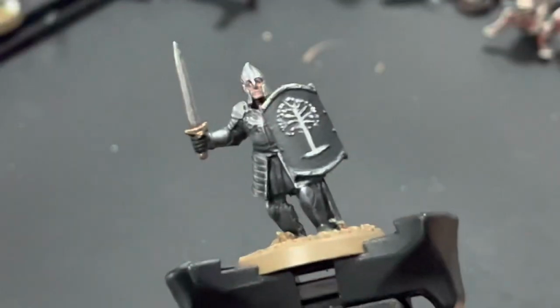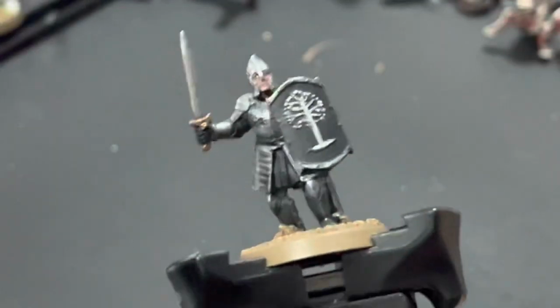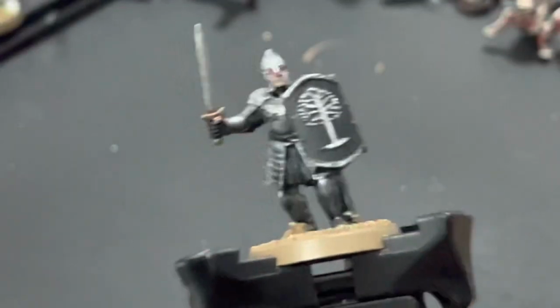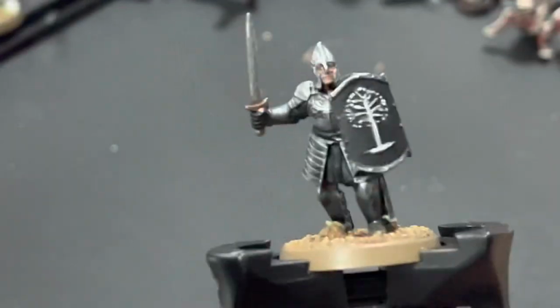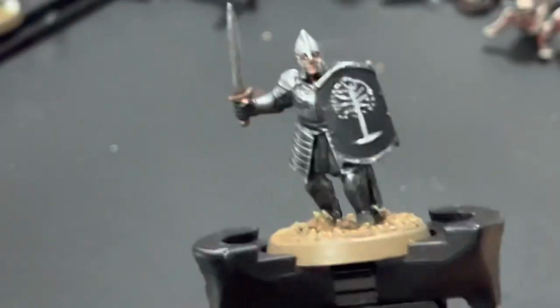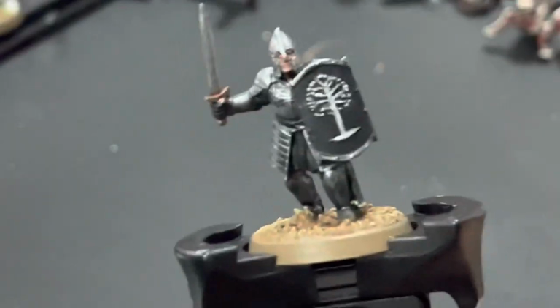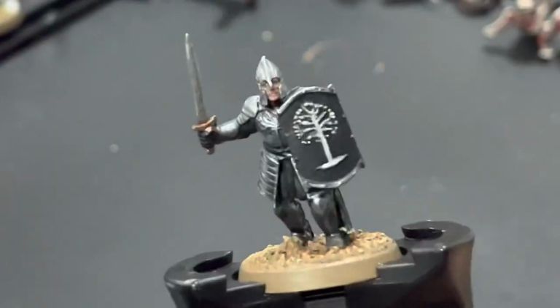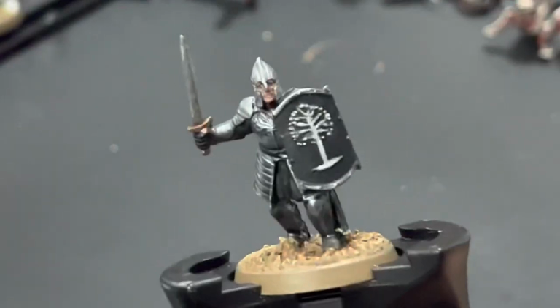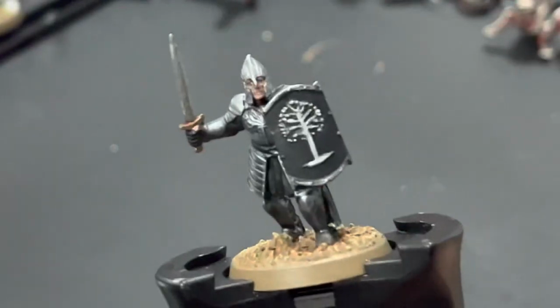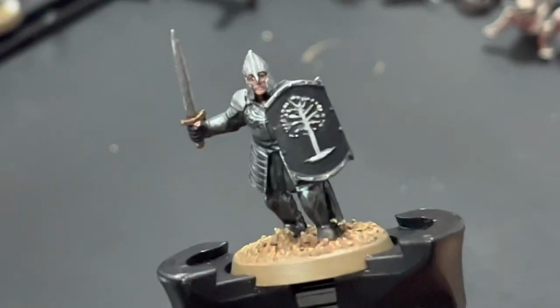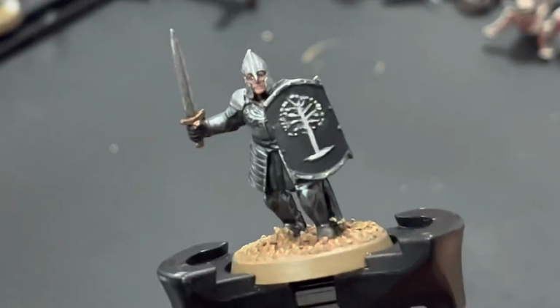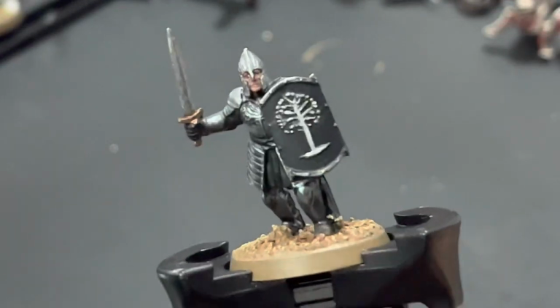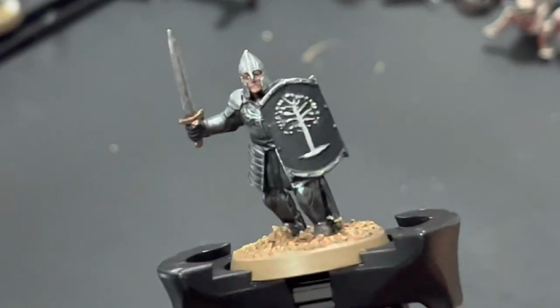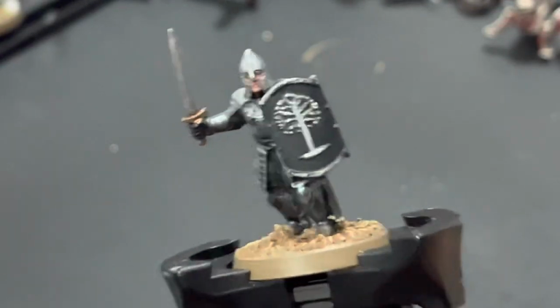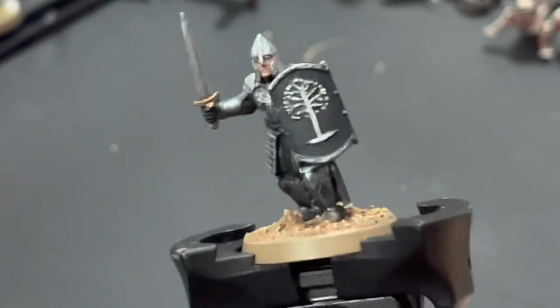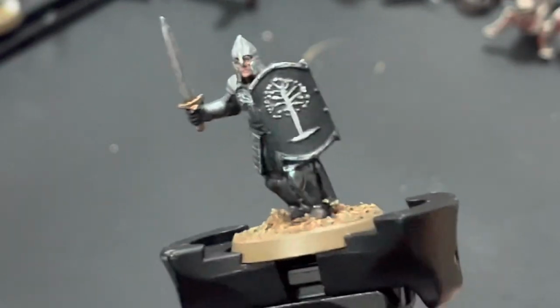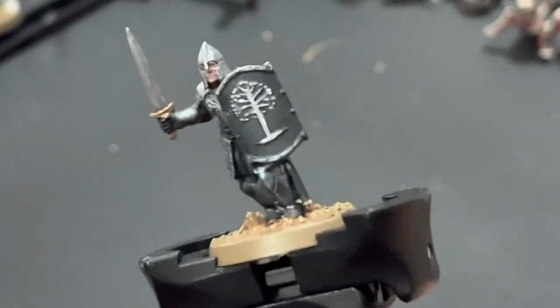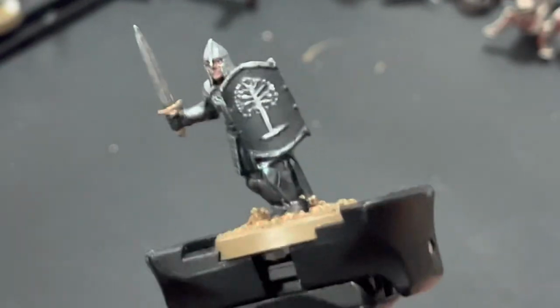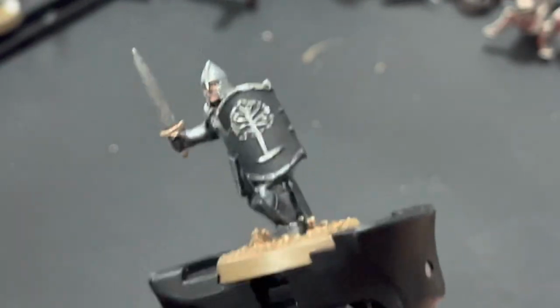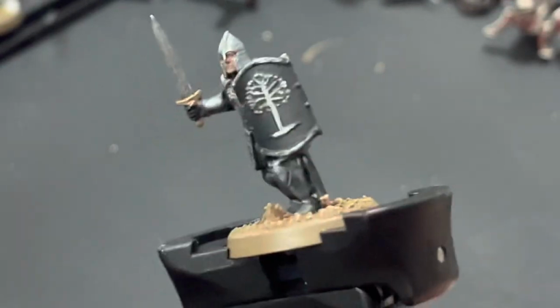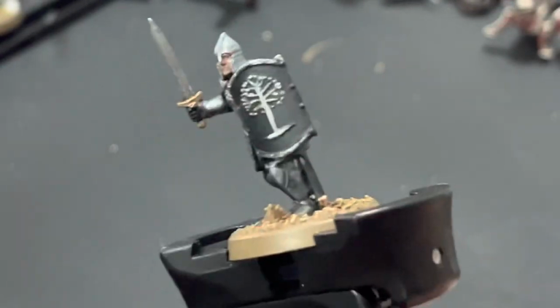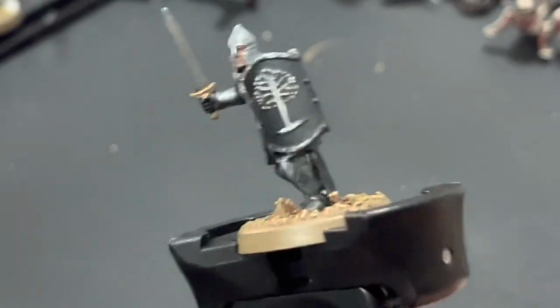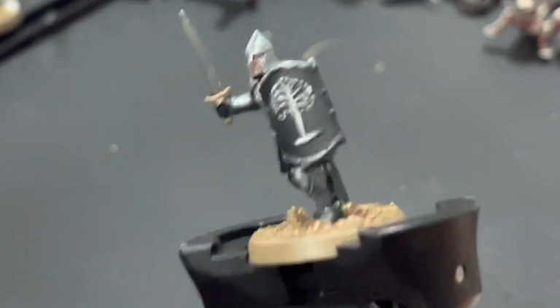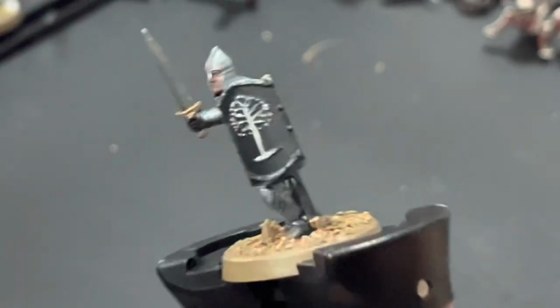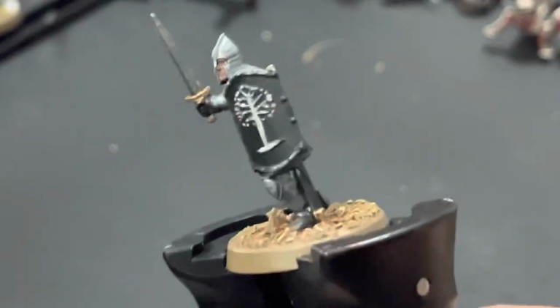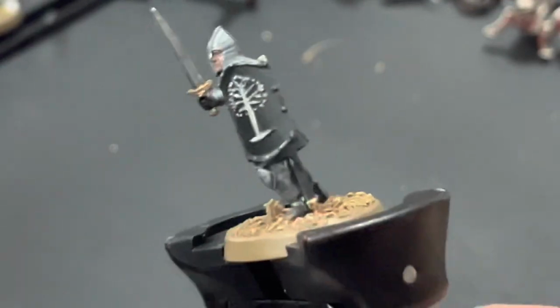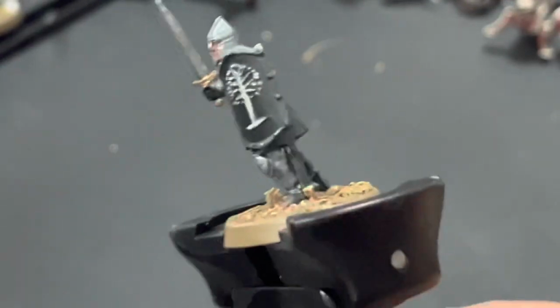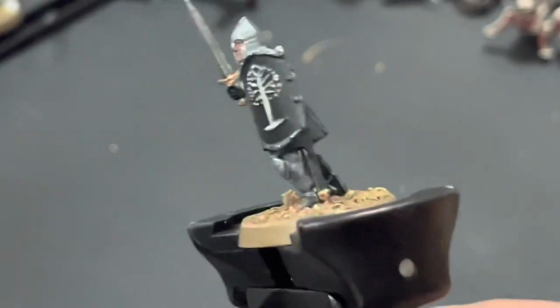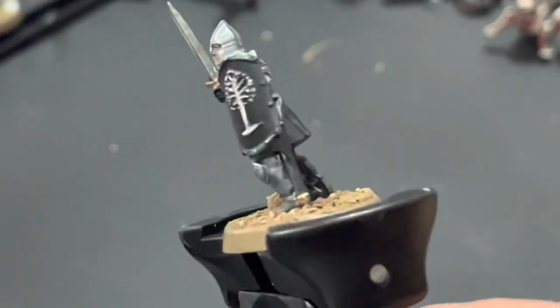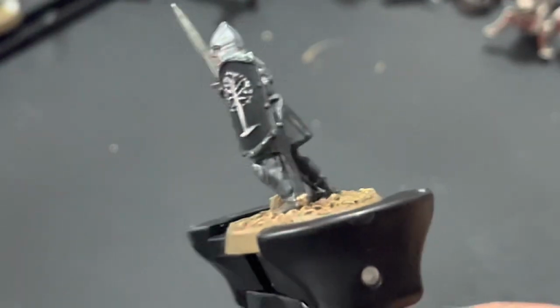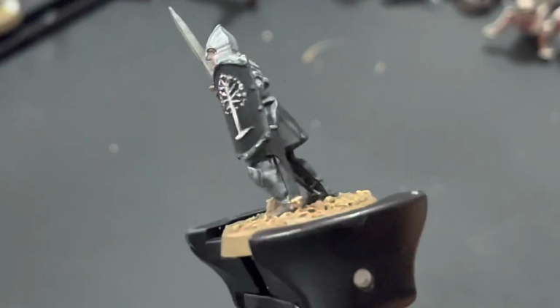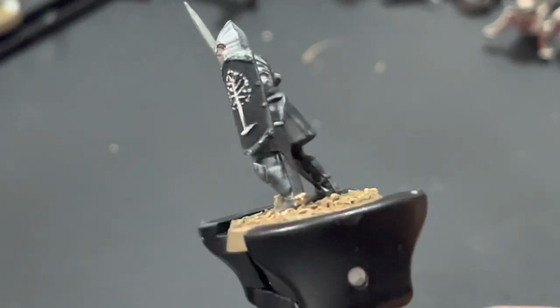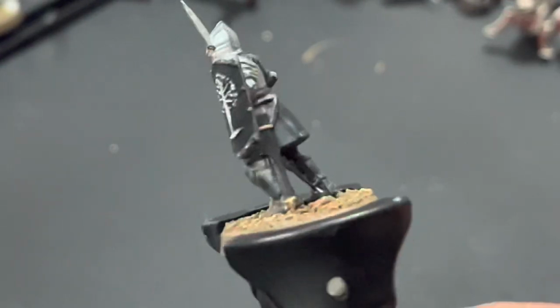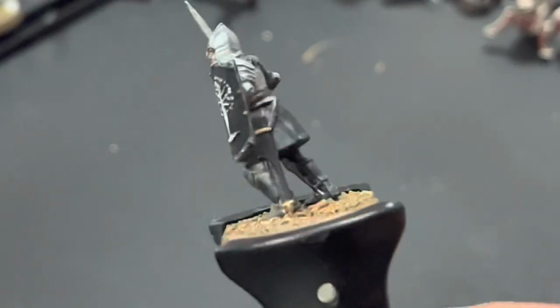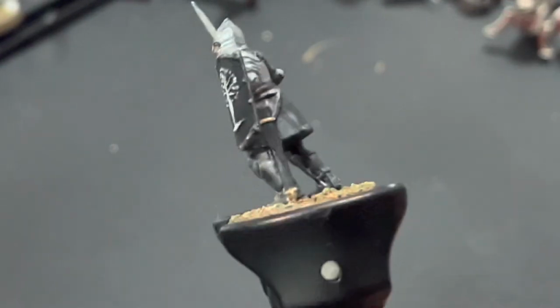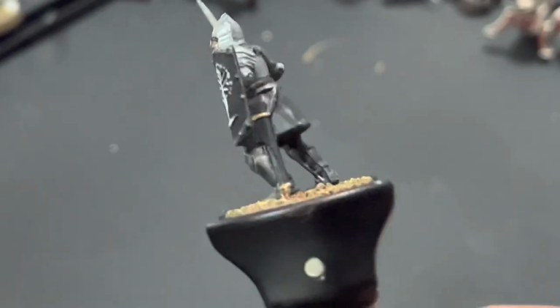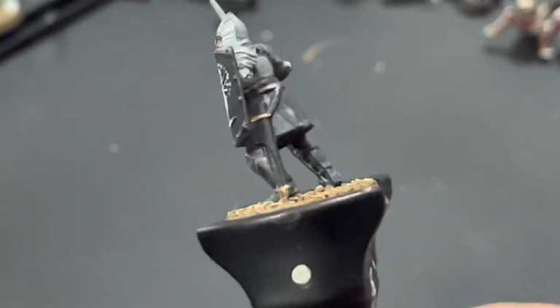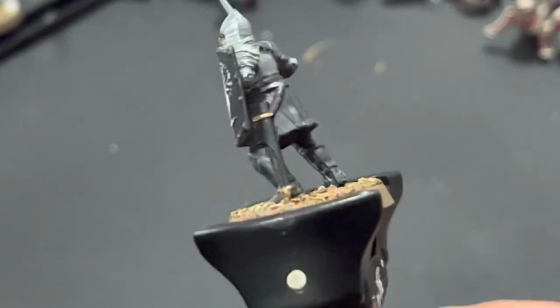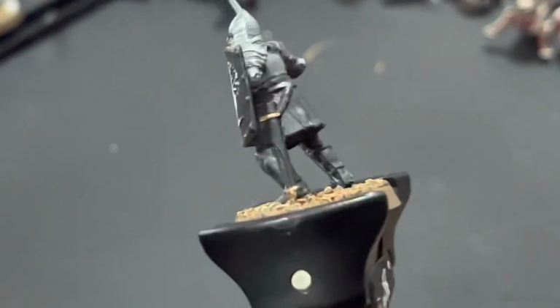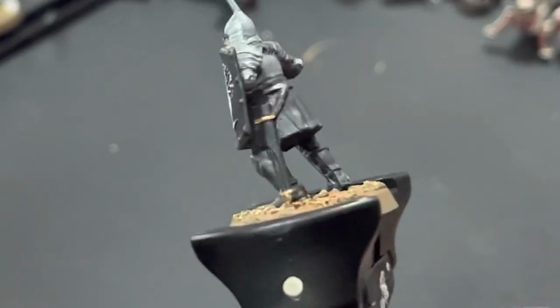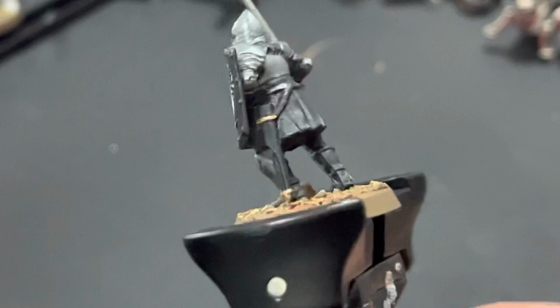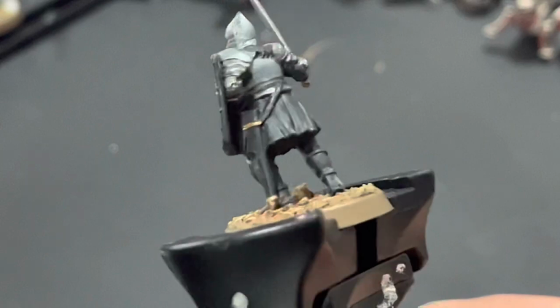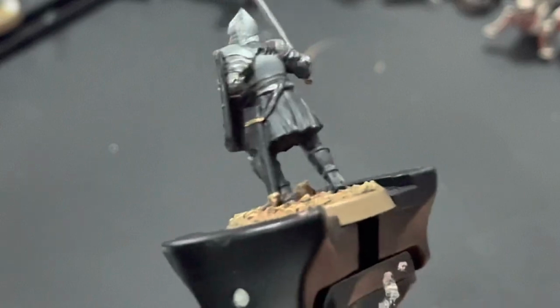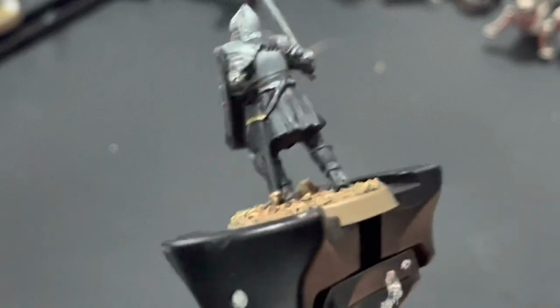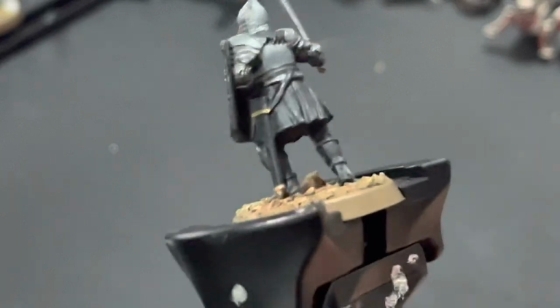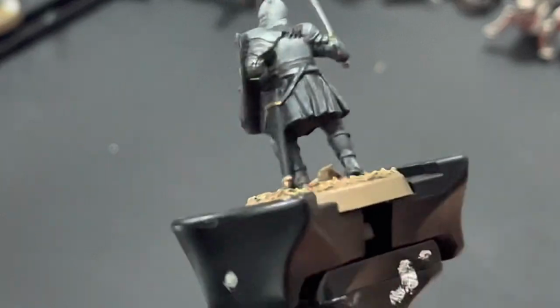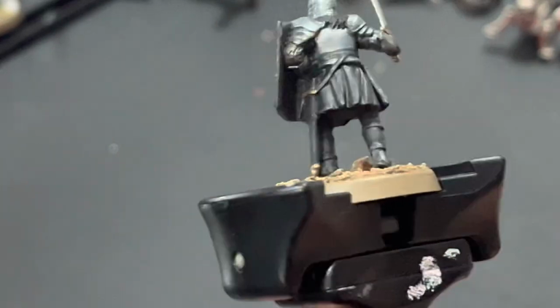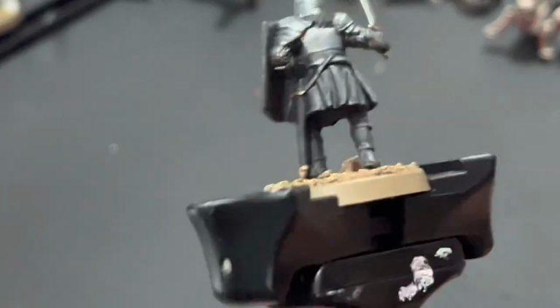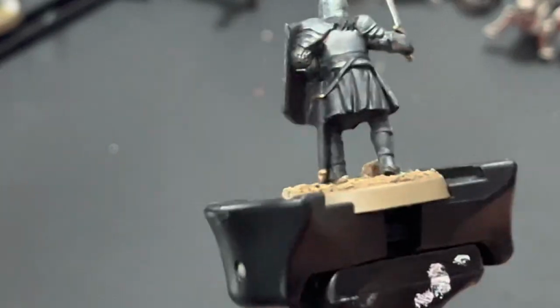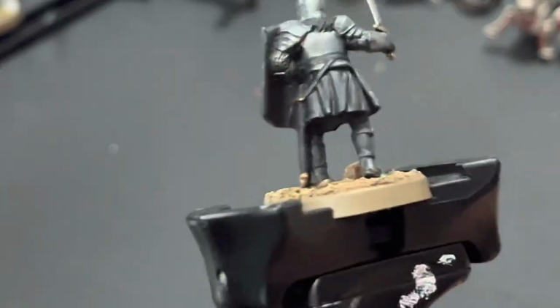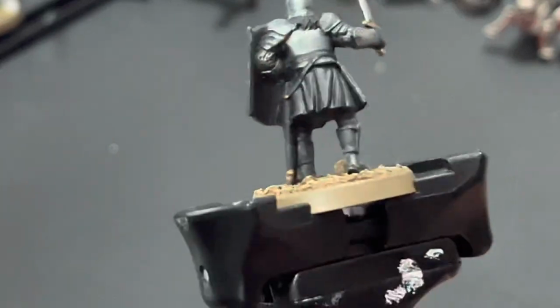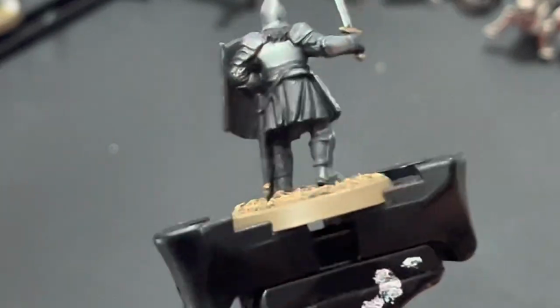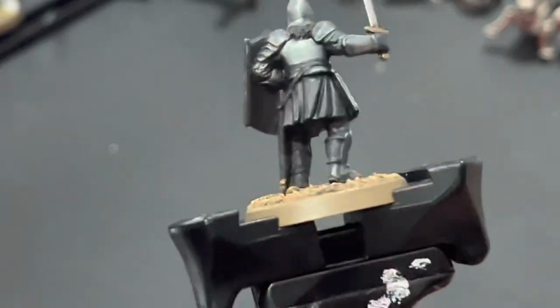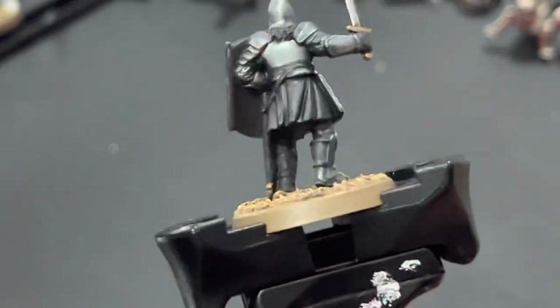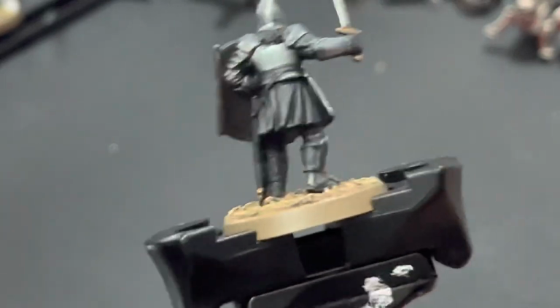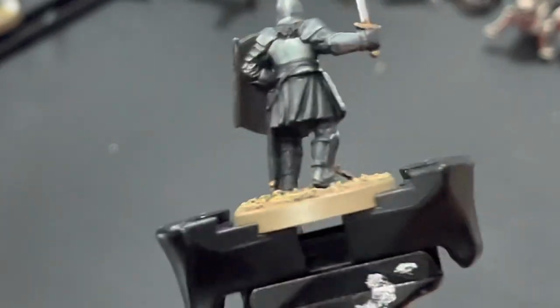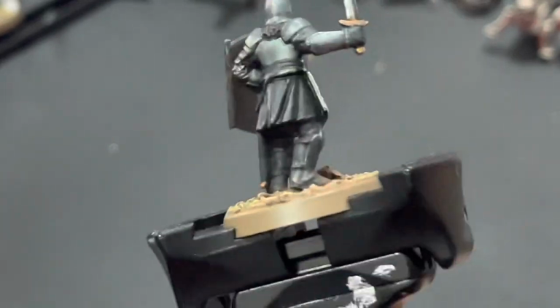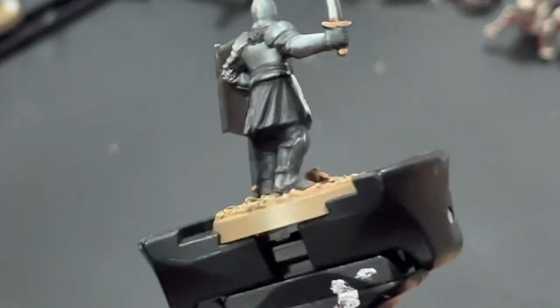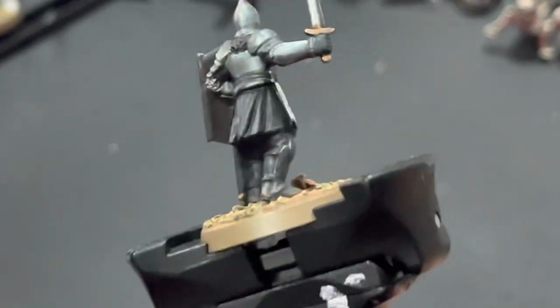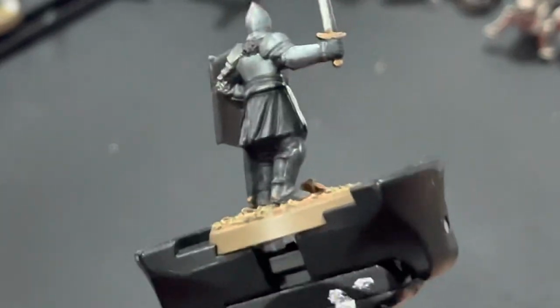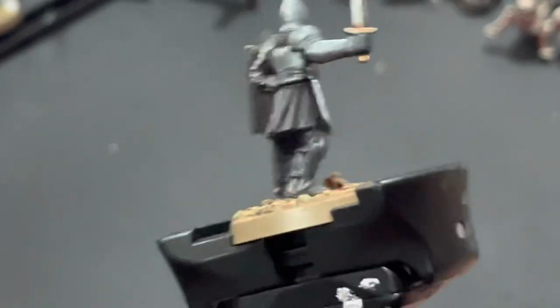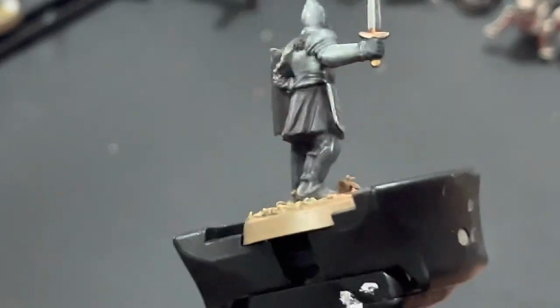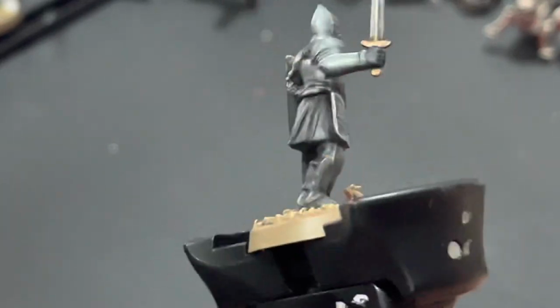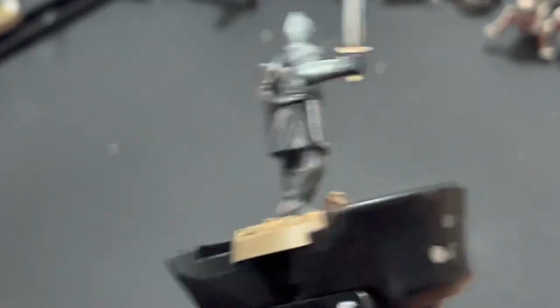And there we have it — the Warrior of Minas Tirith, ready to defend the walls of the White City against the hordes of Orcs from Sauron.